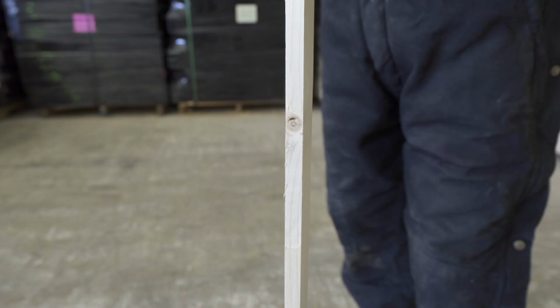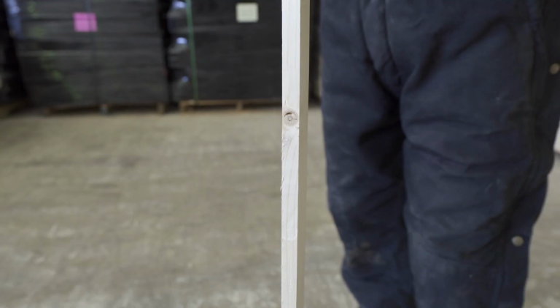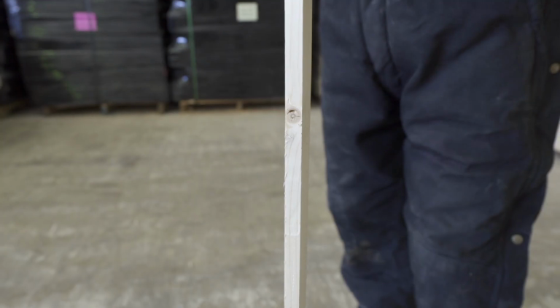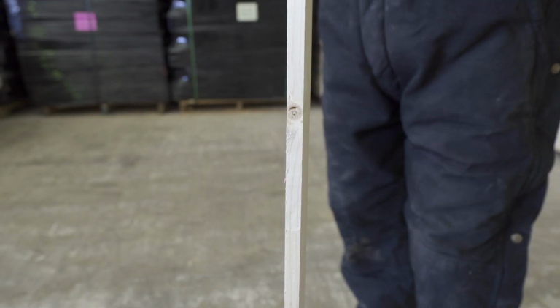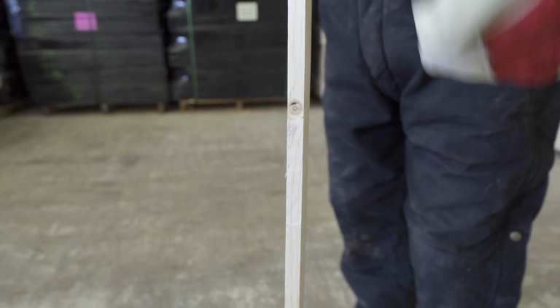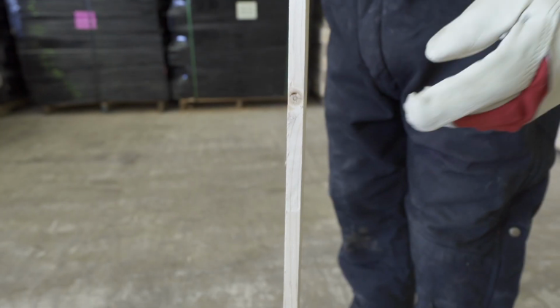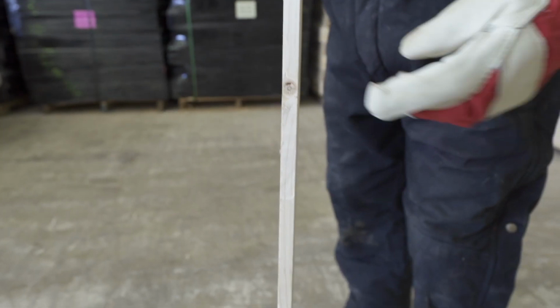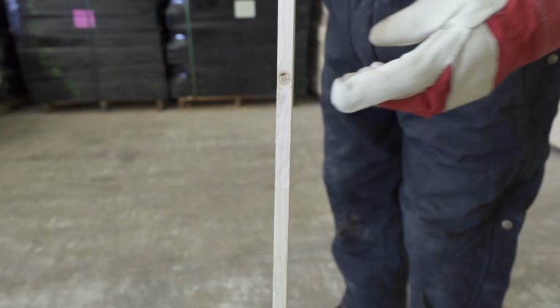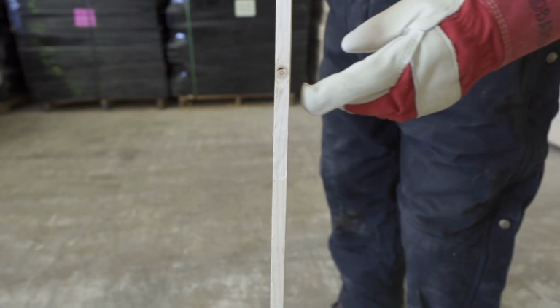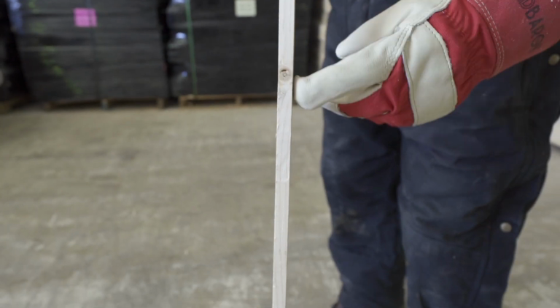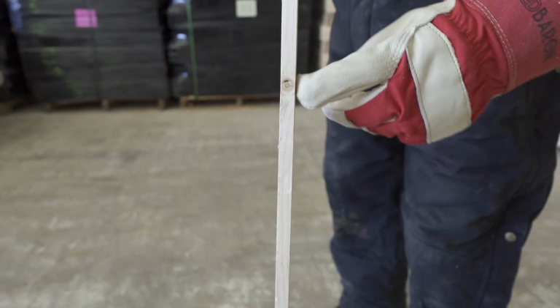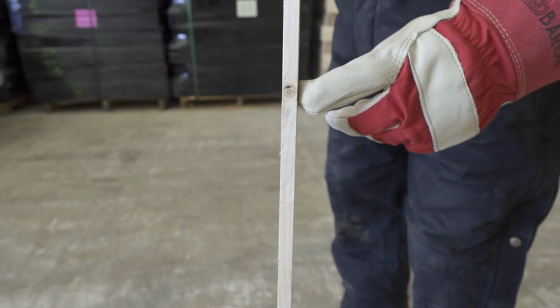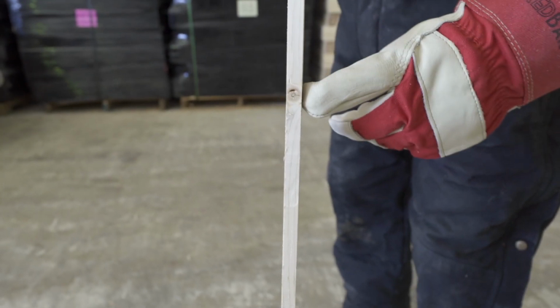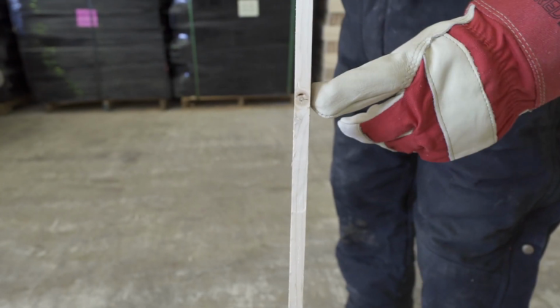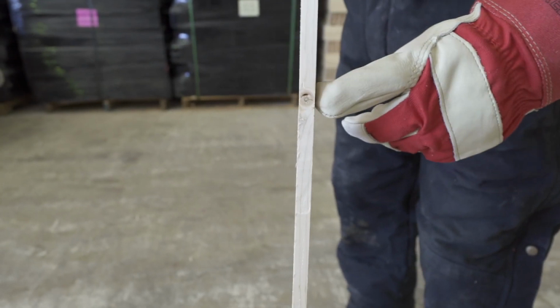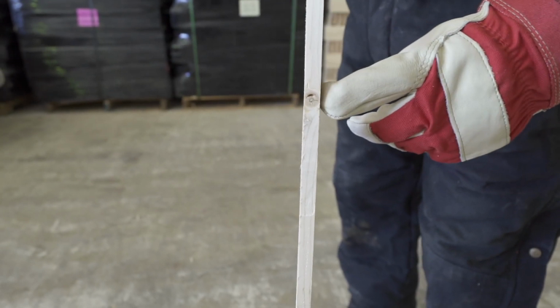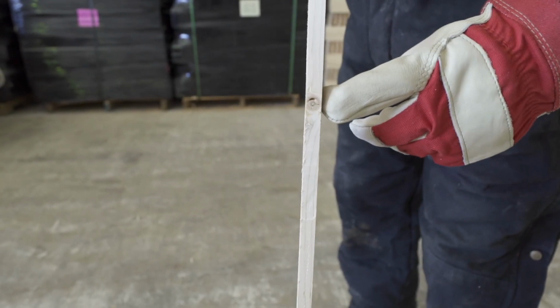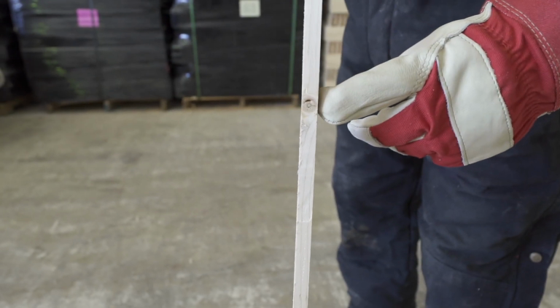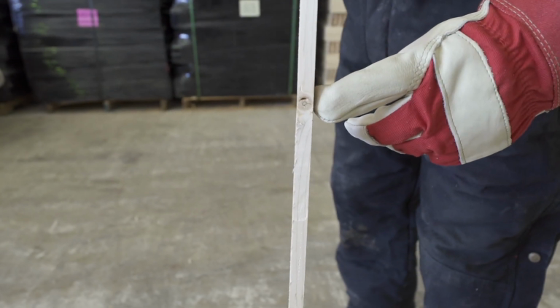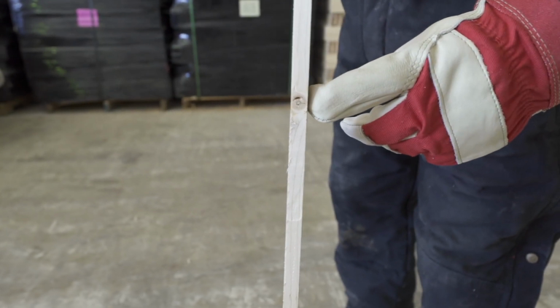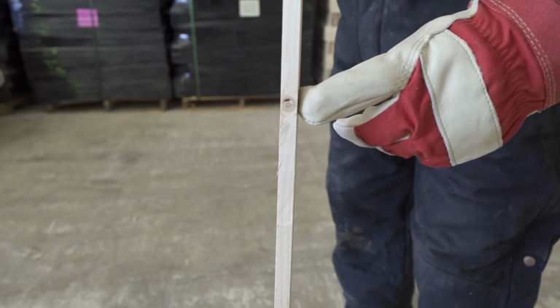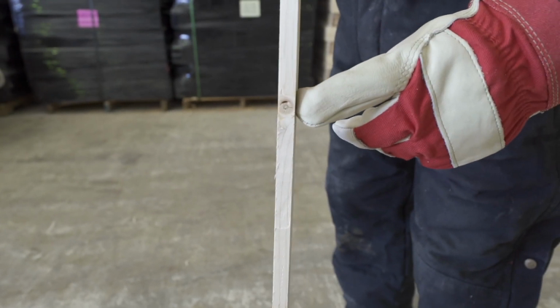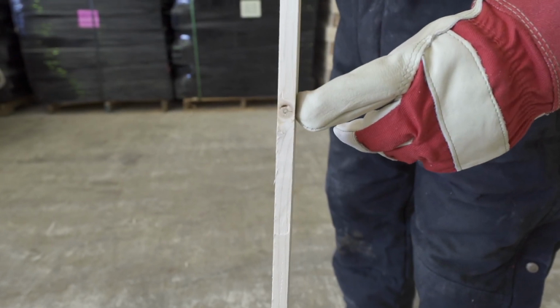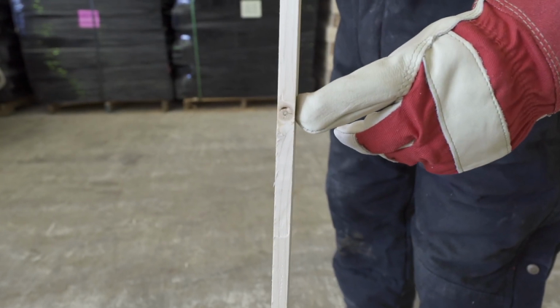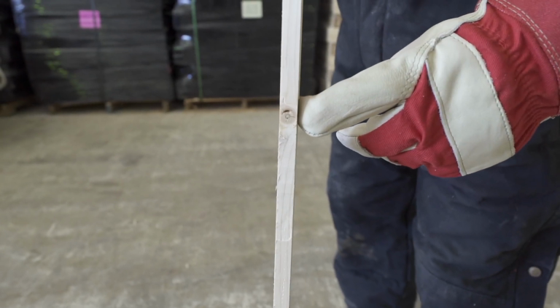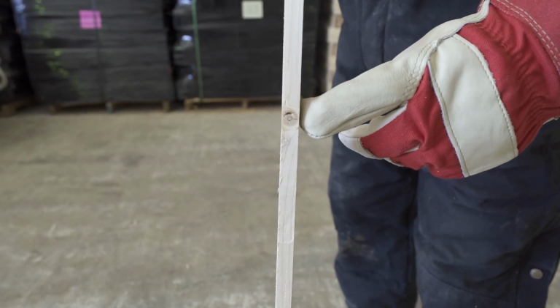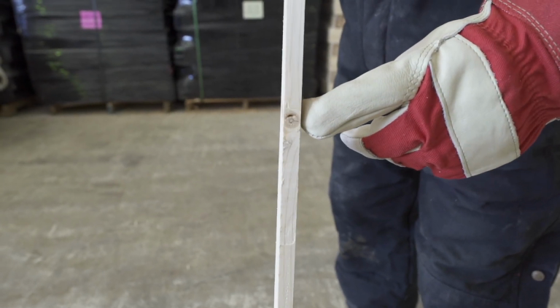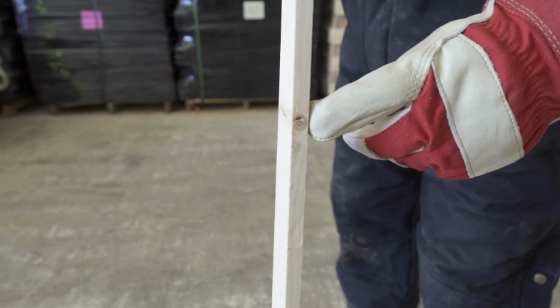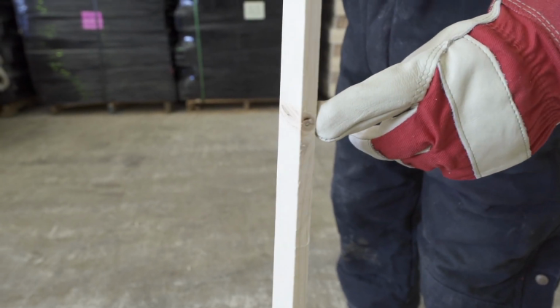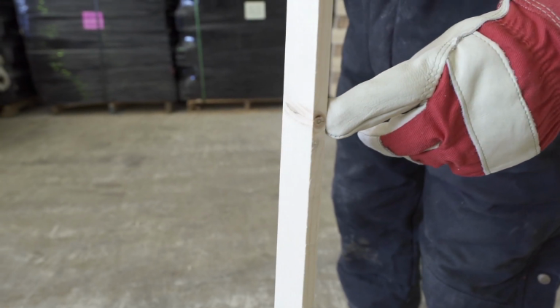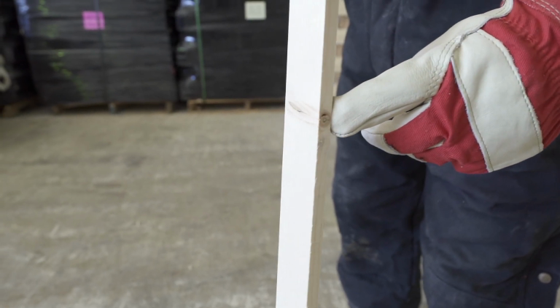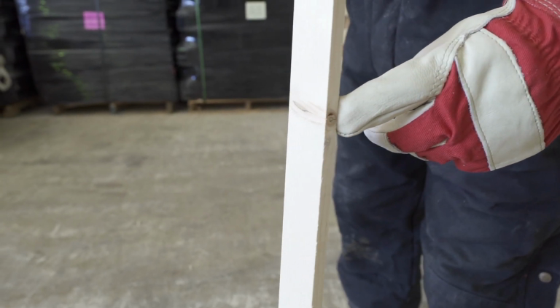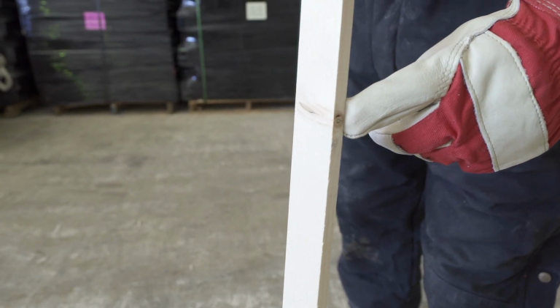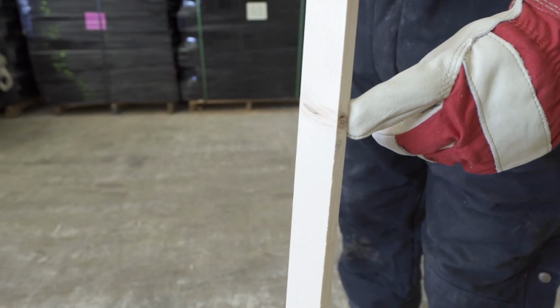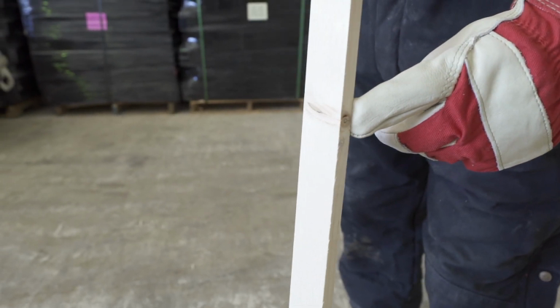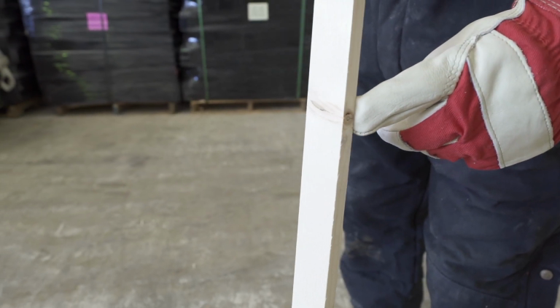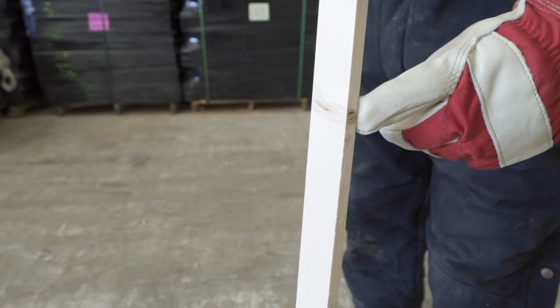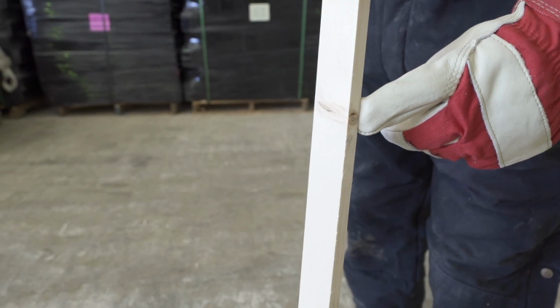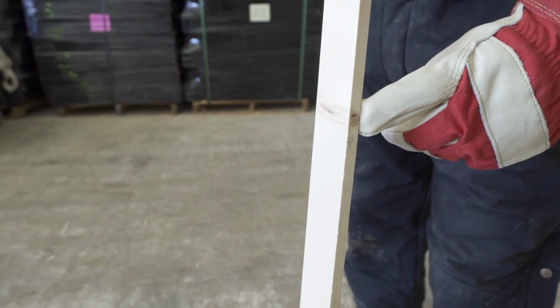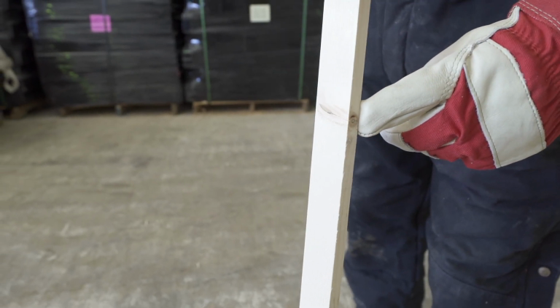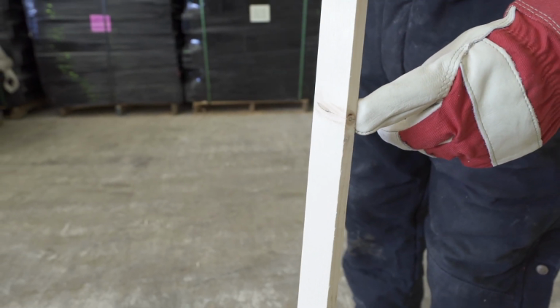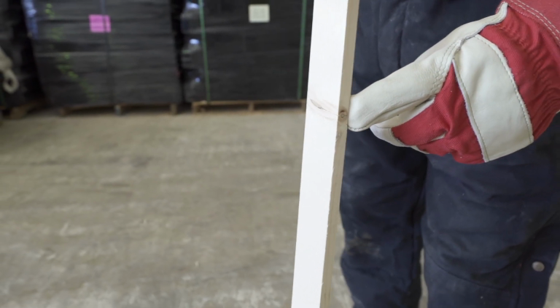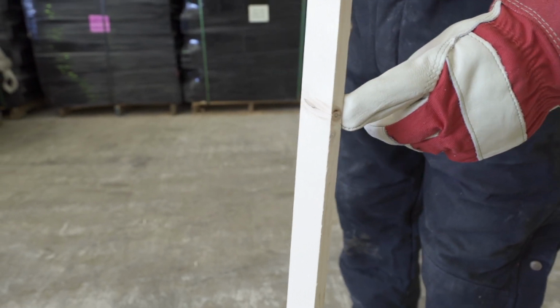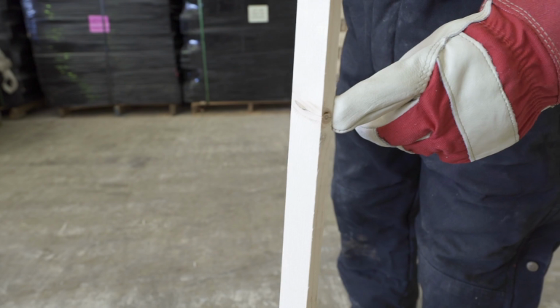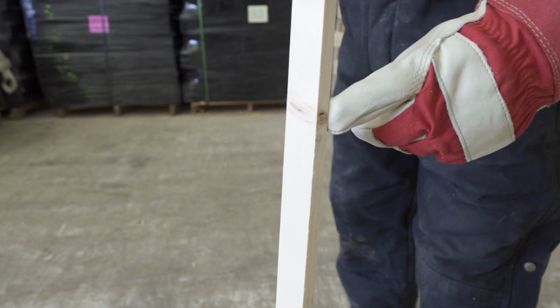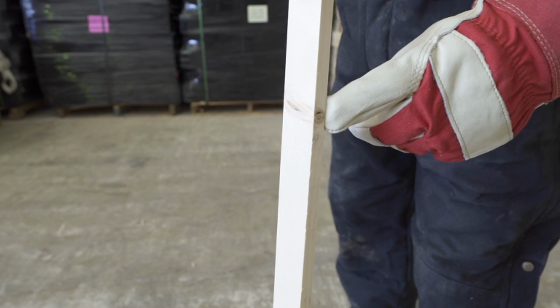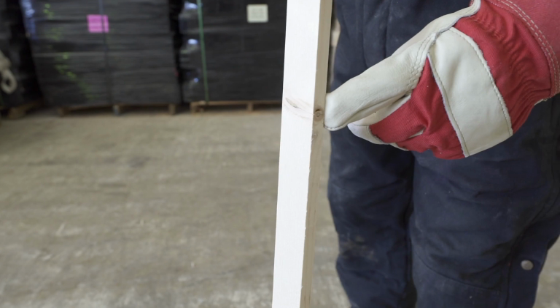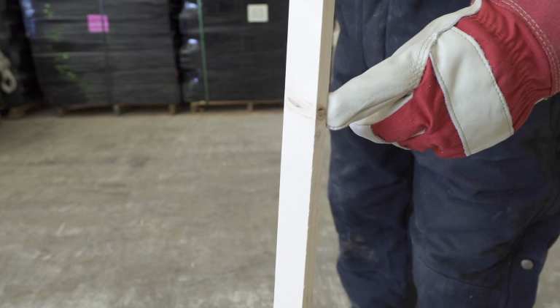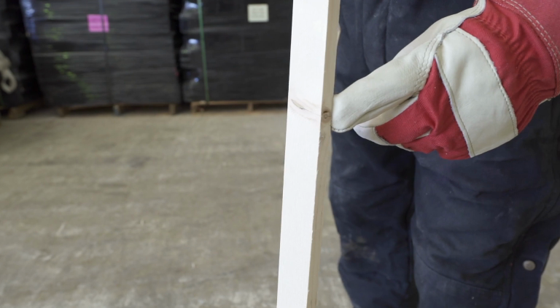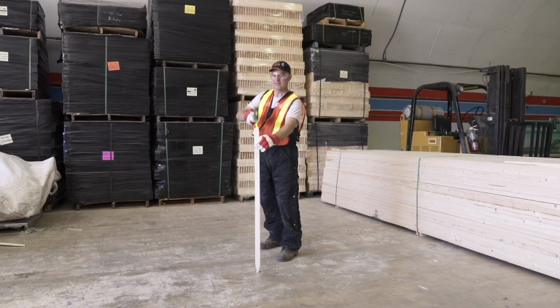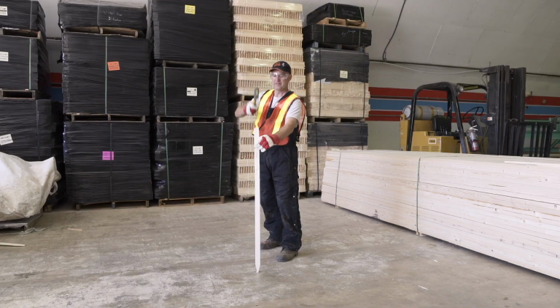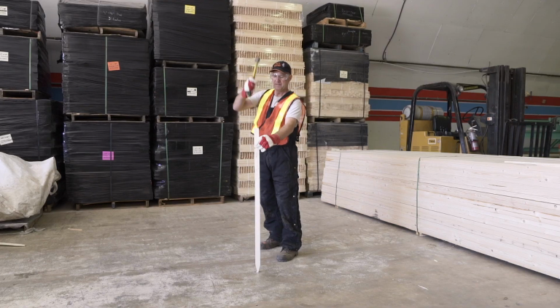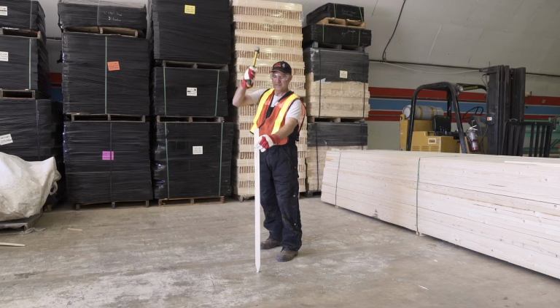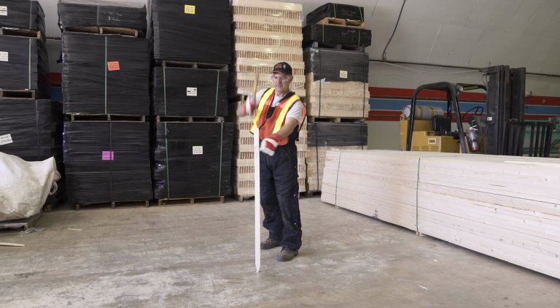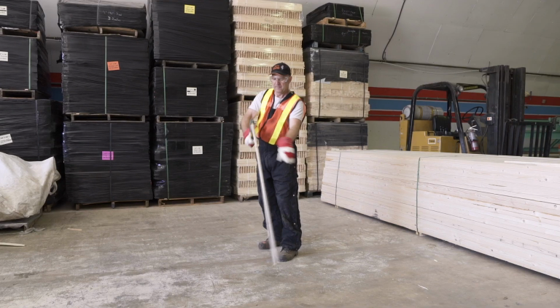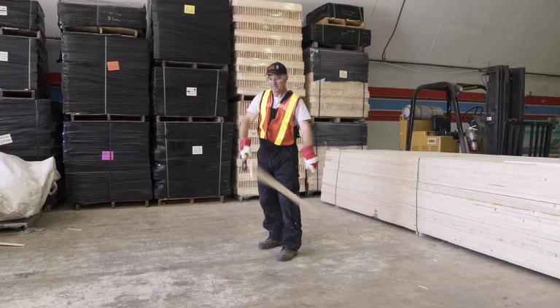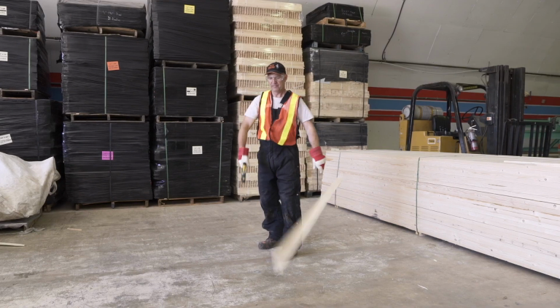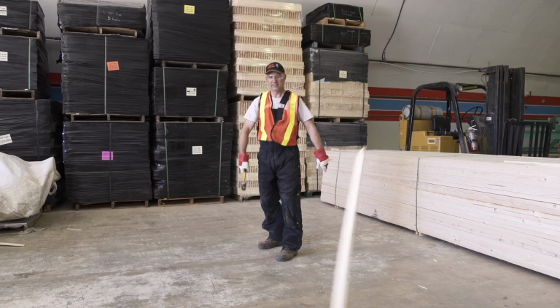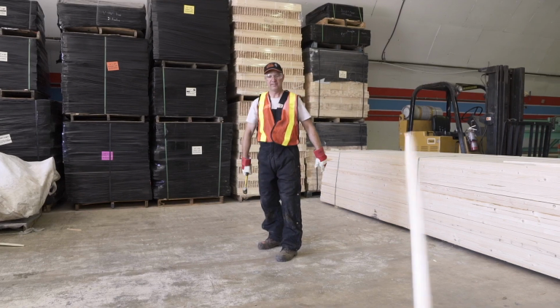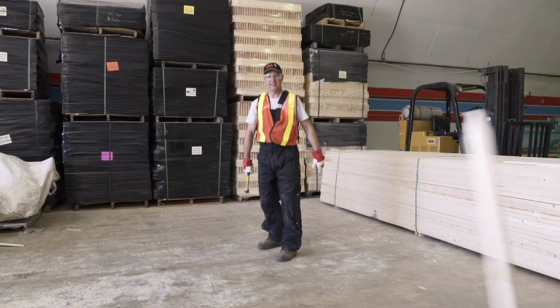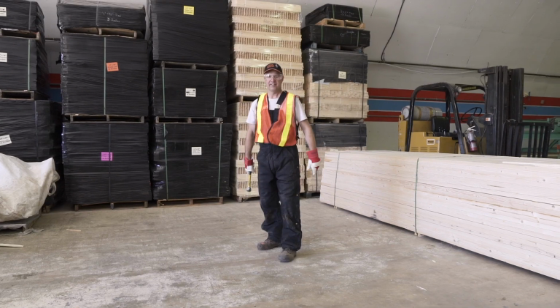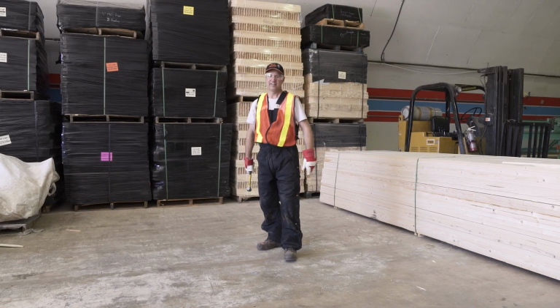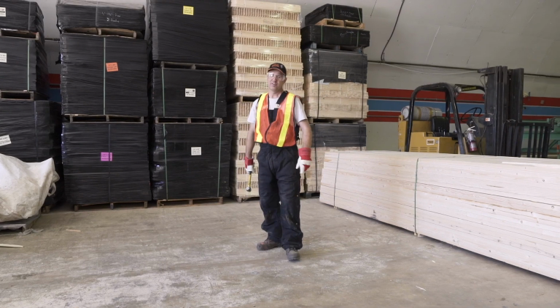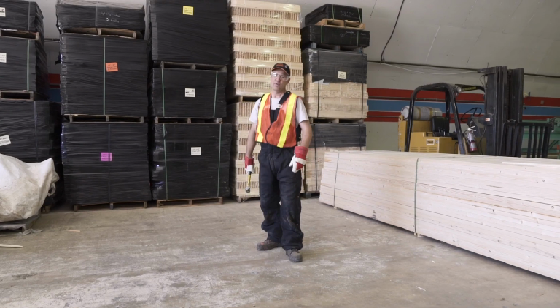So here we have a side knot. Hit this with a hammer and it'll take off sideways on you as well.